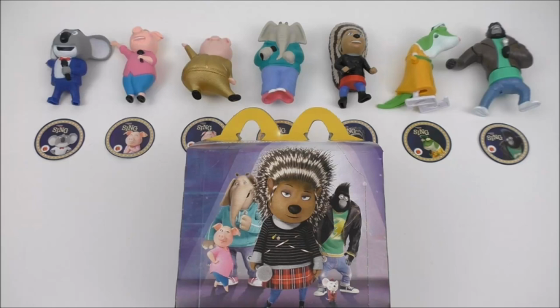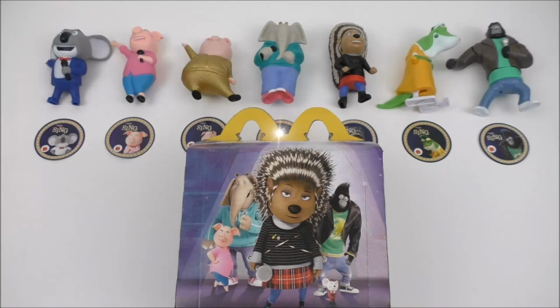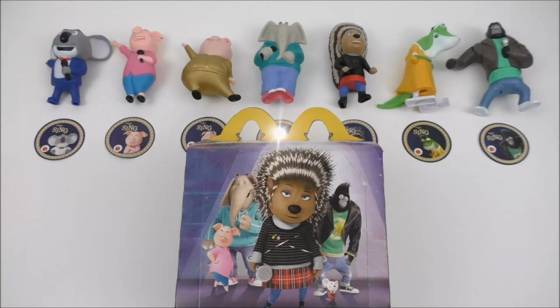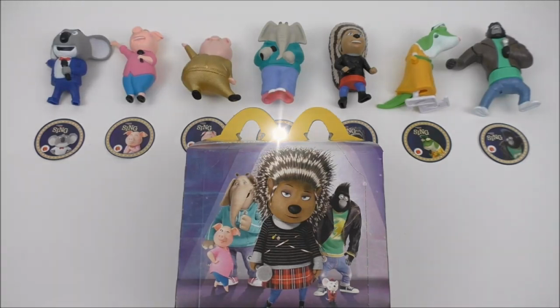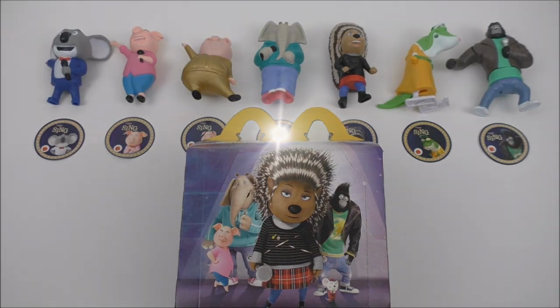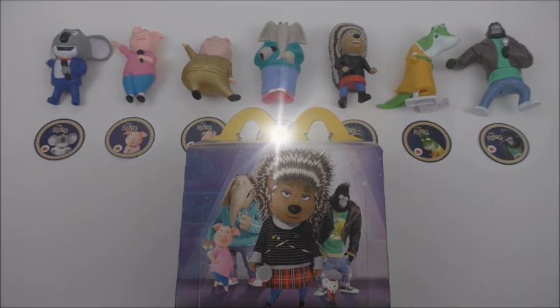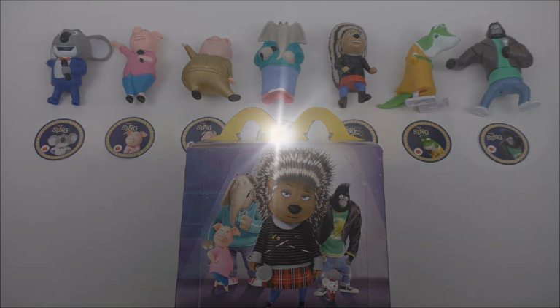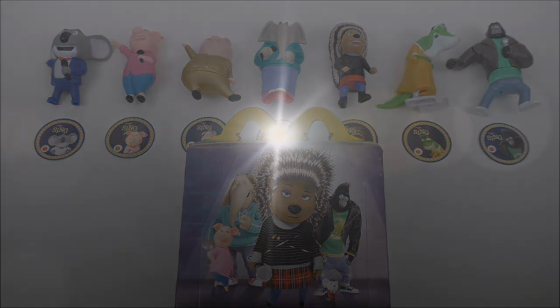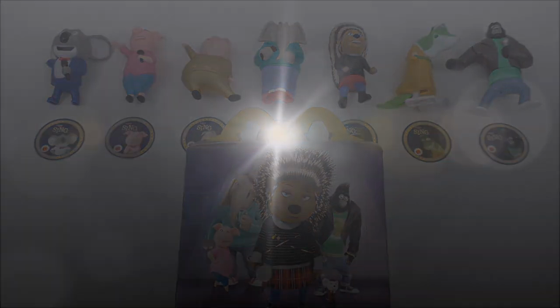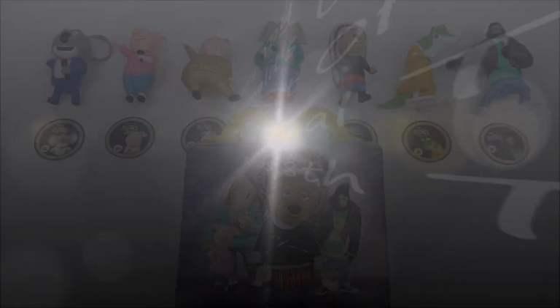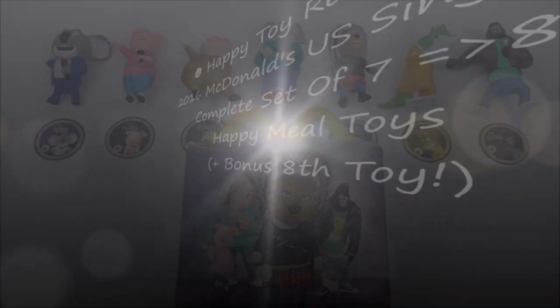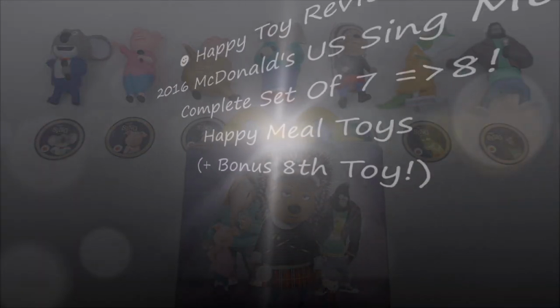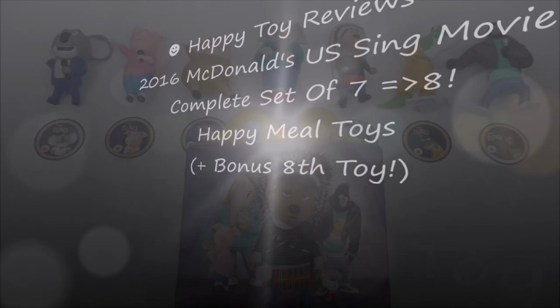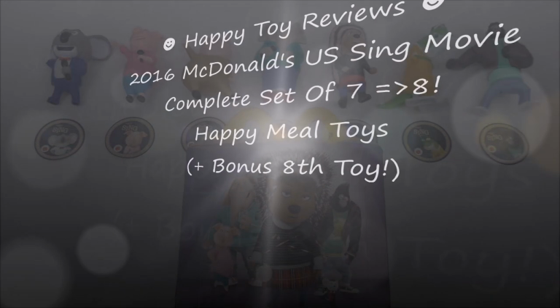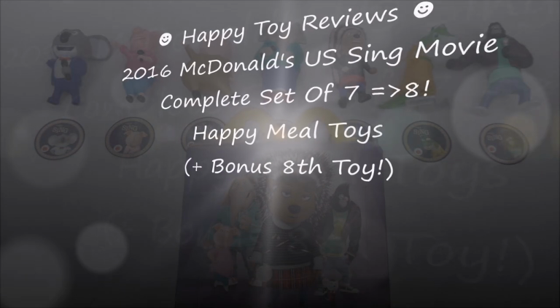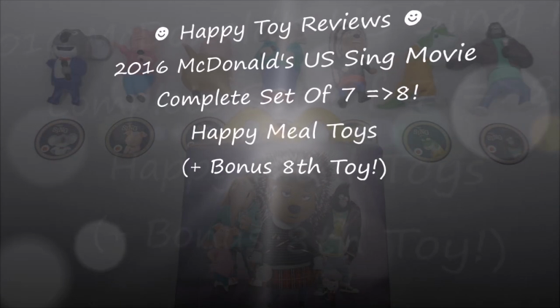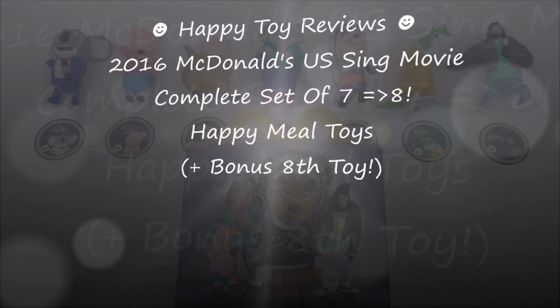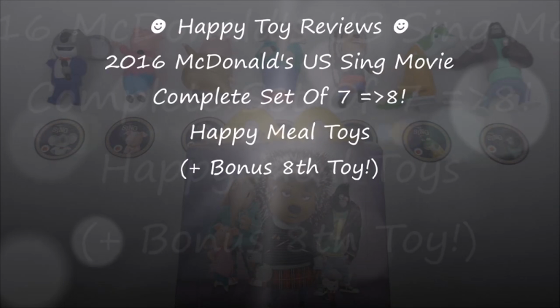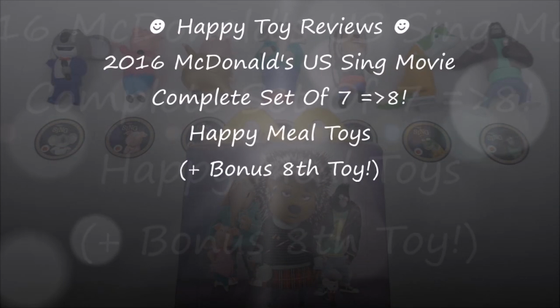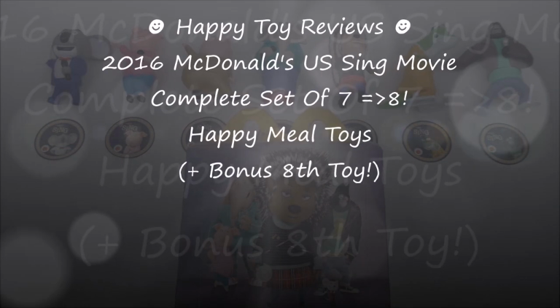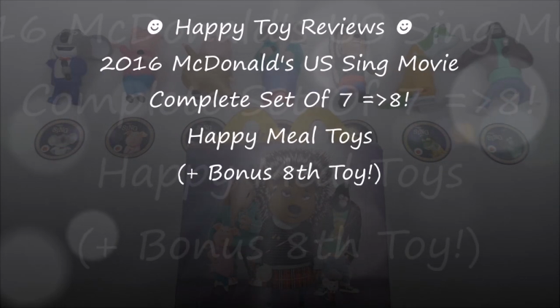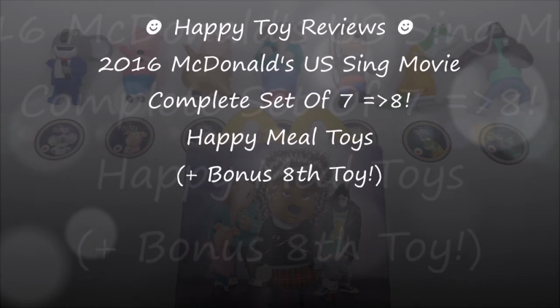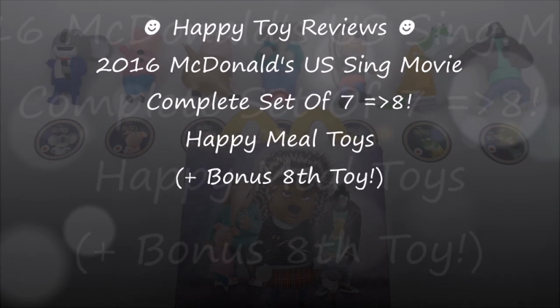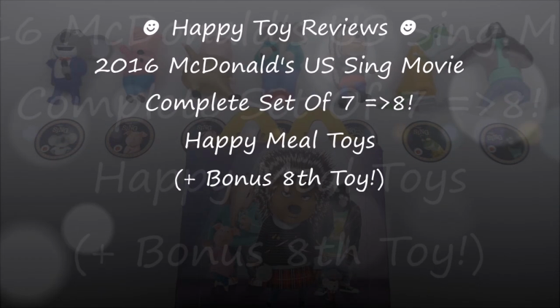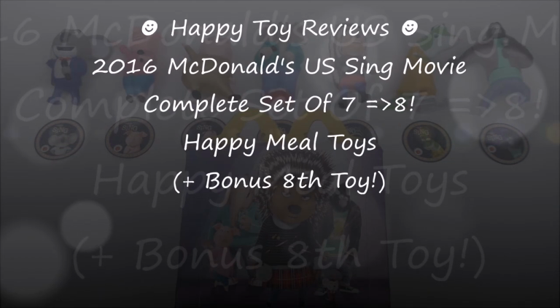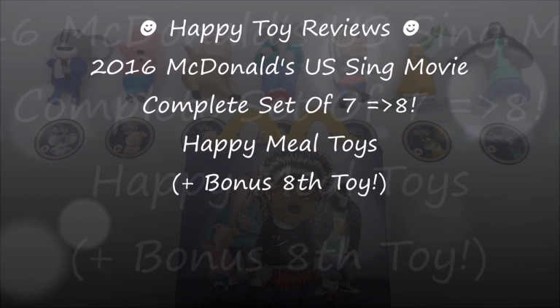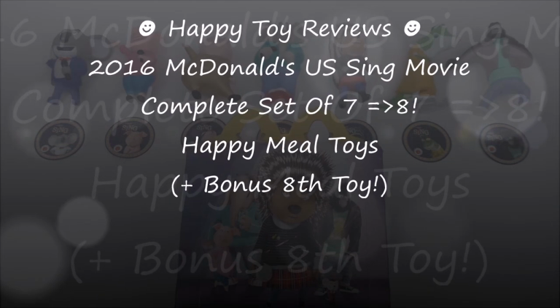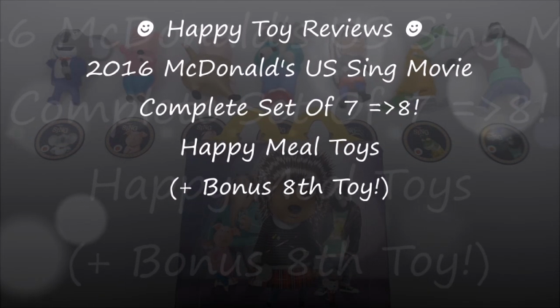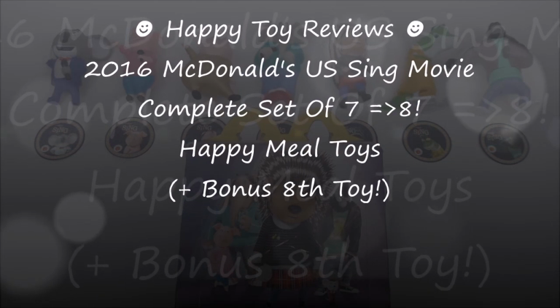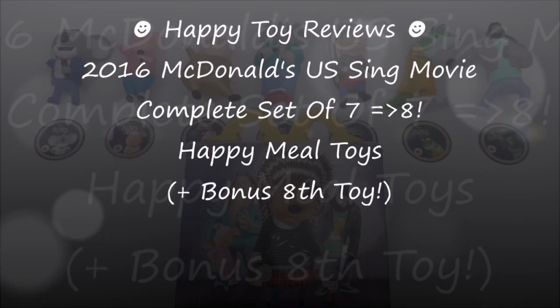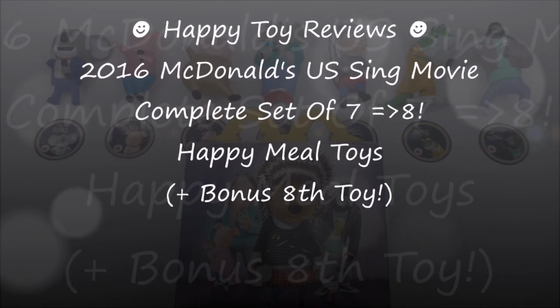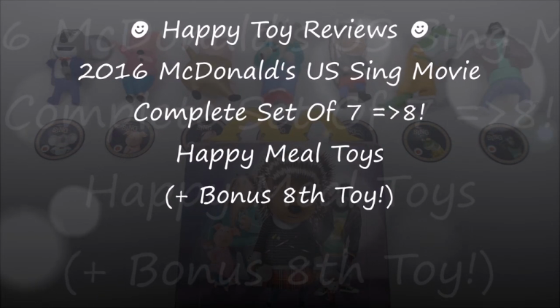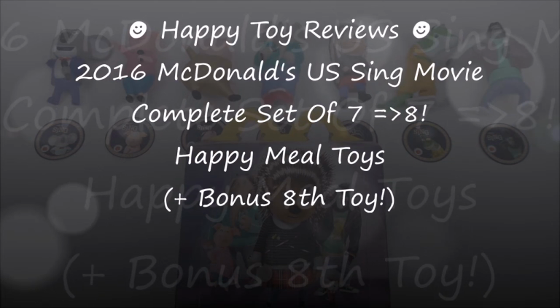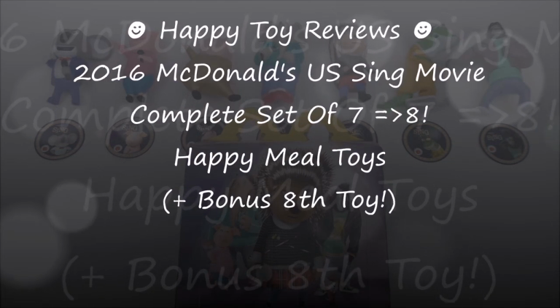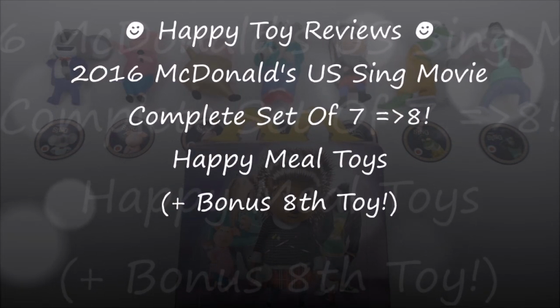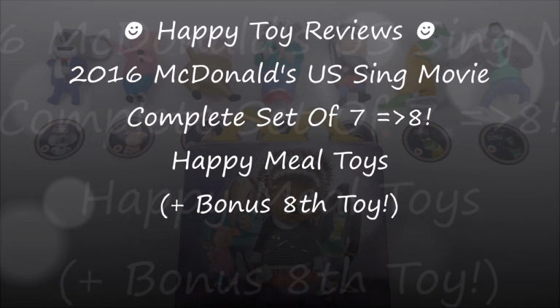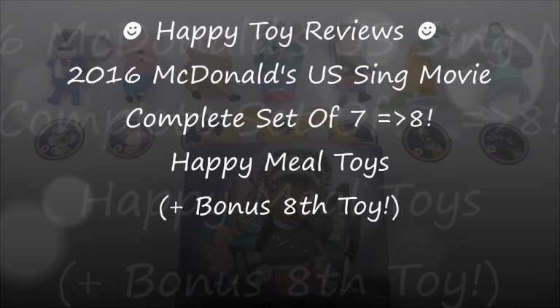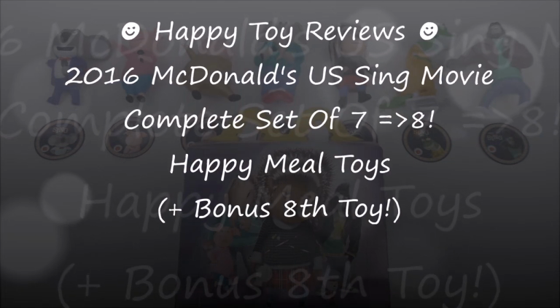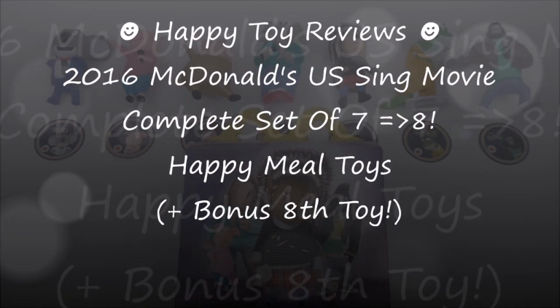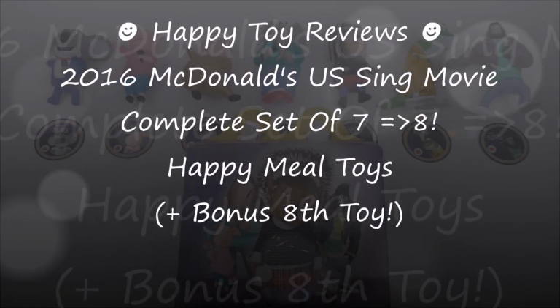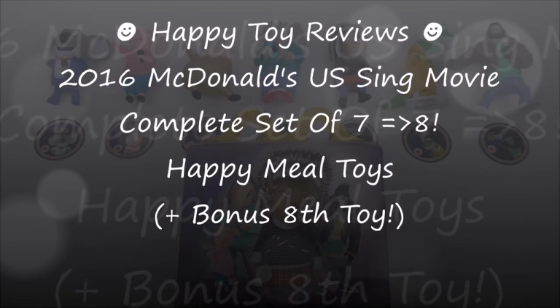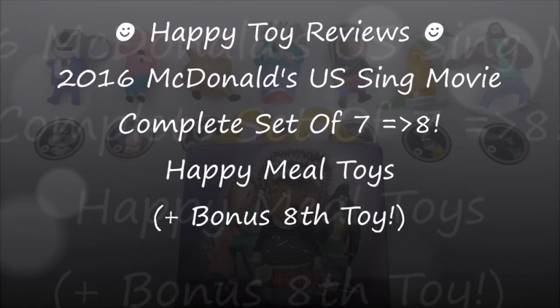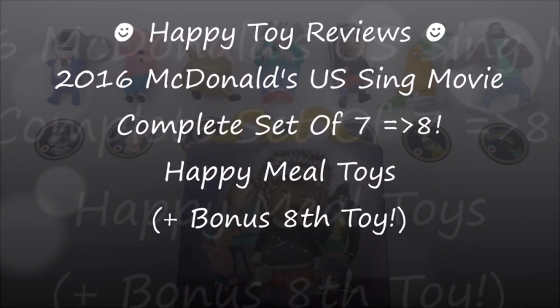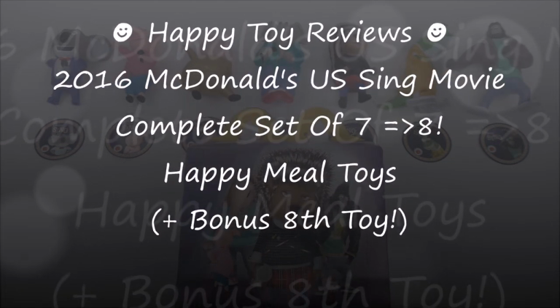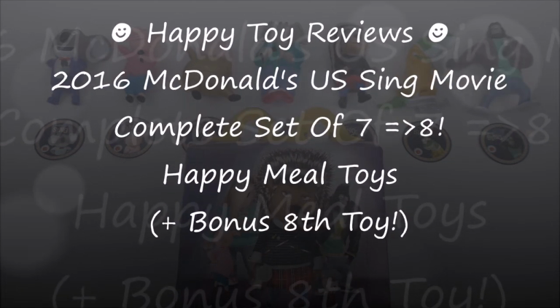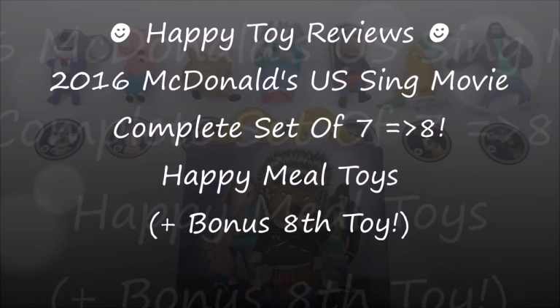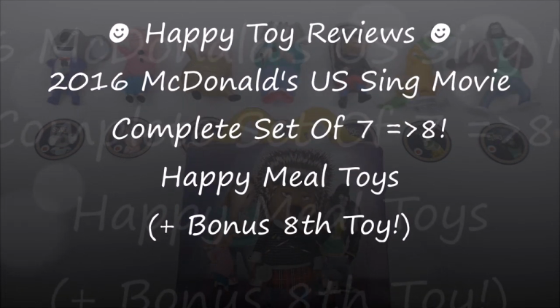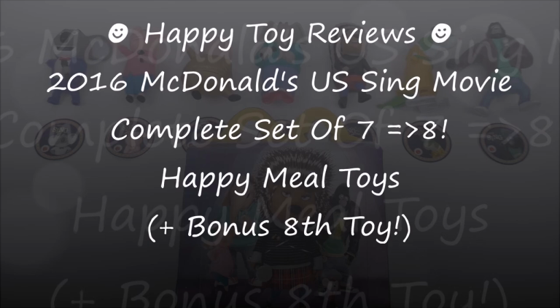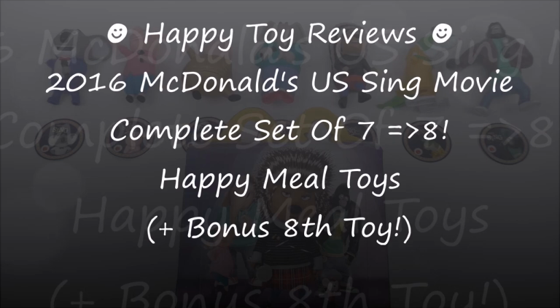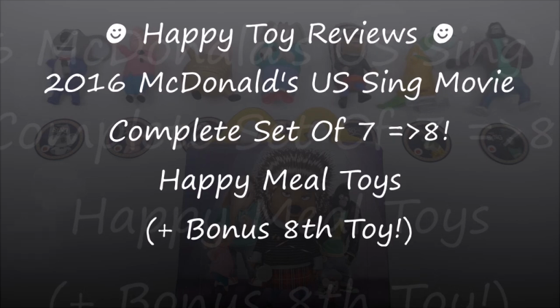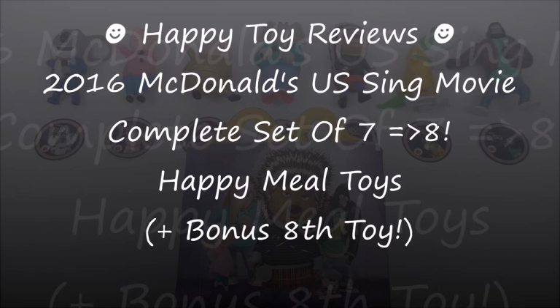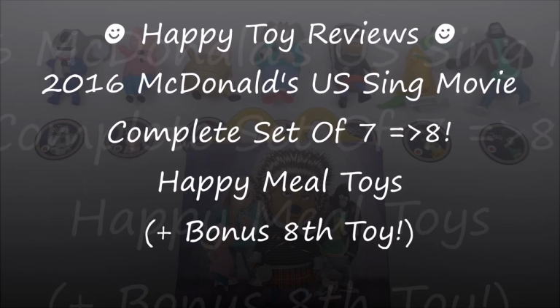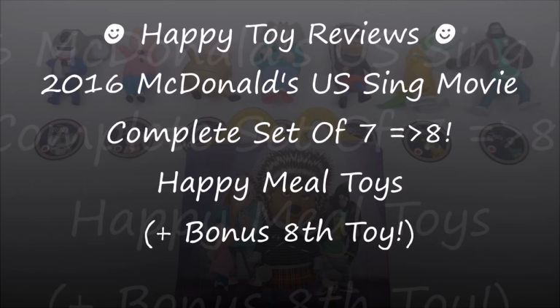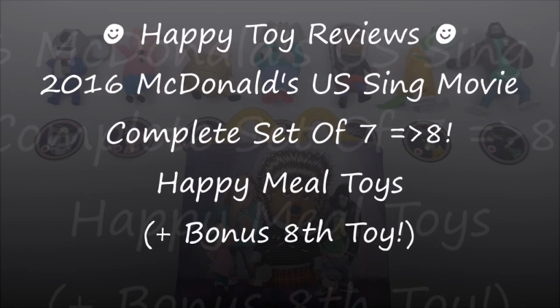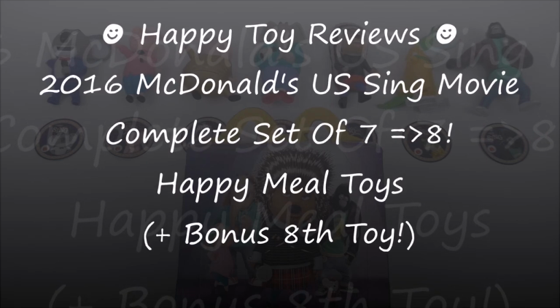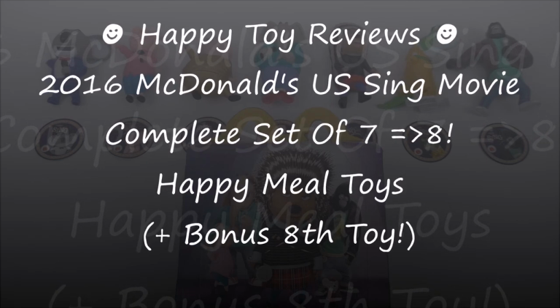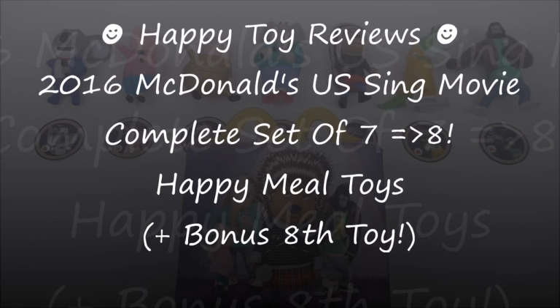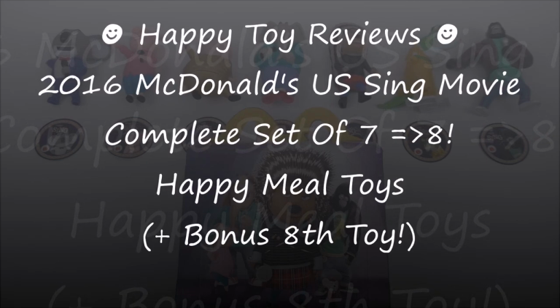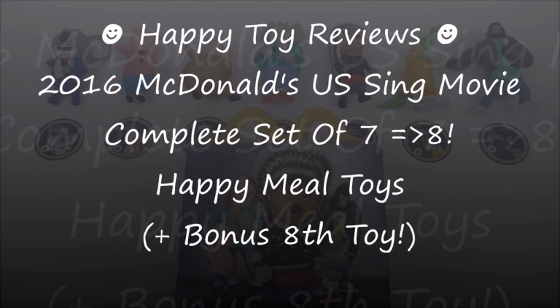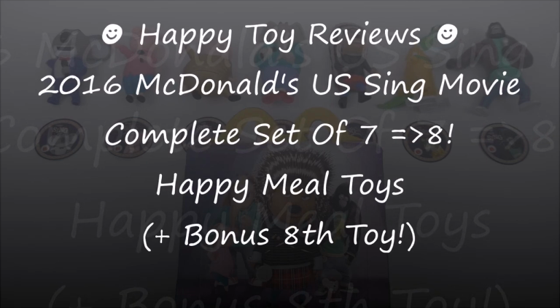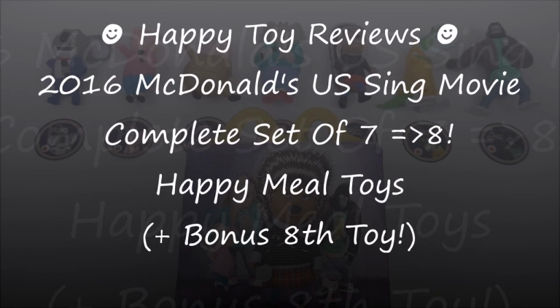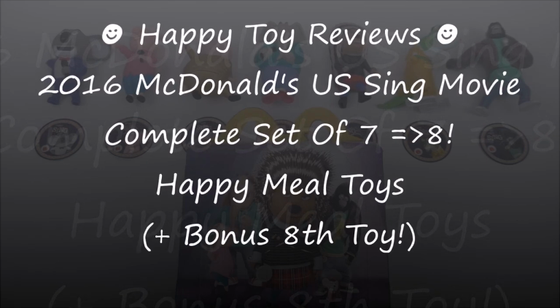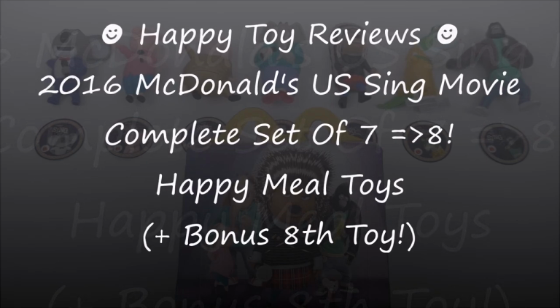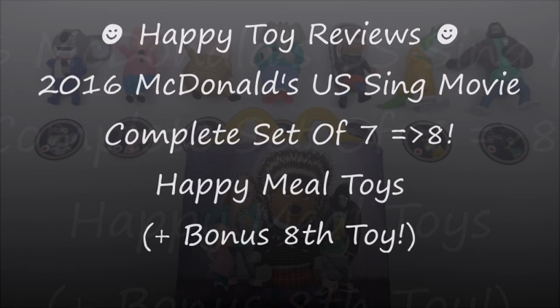Hello everybody, this is Happy Toe Reviews and today we're going to review the 2016 McDonald's US Sing Movie Complete Set of 7 Happy Meal Toys.